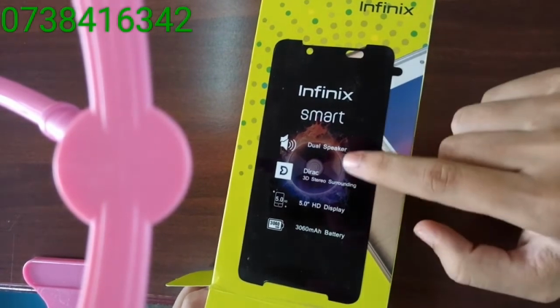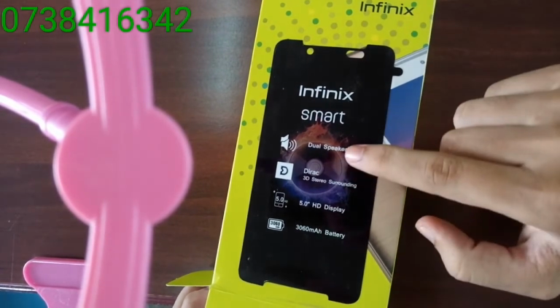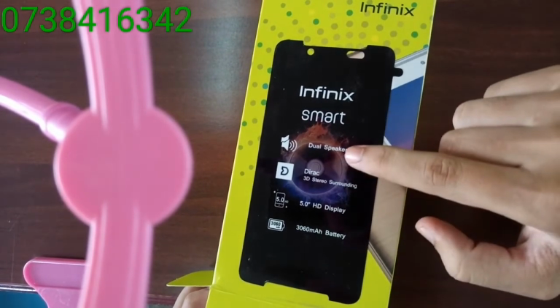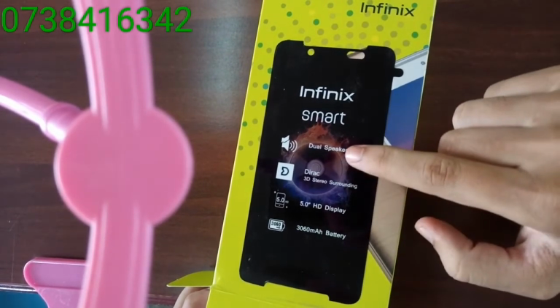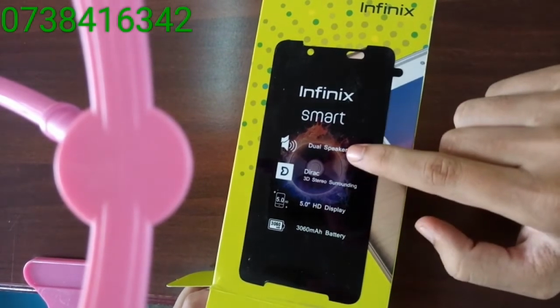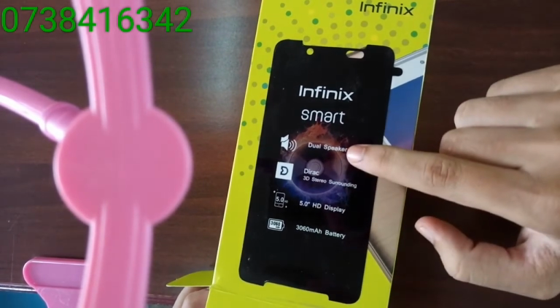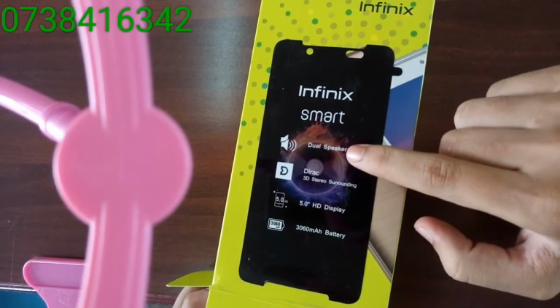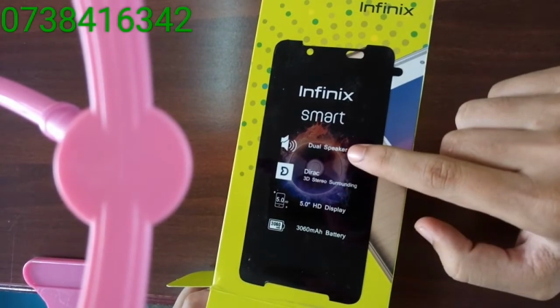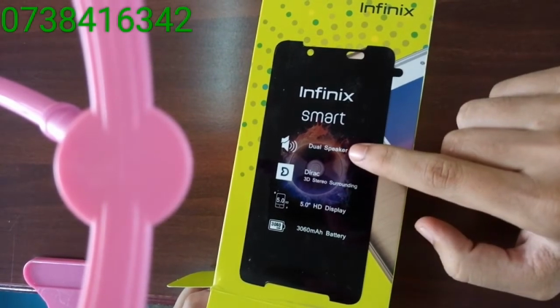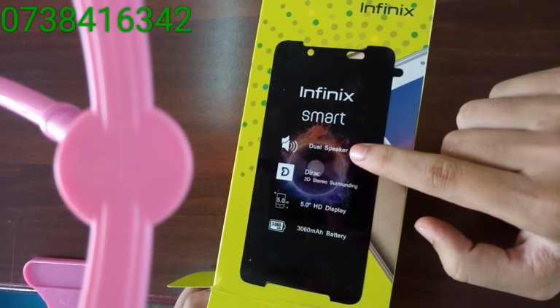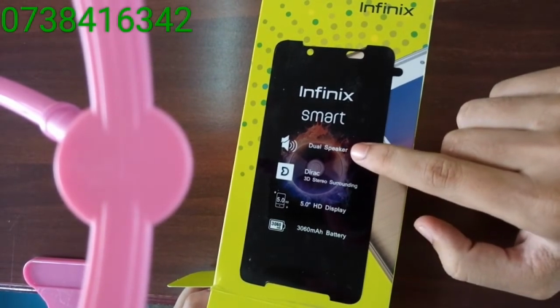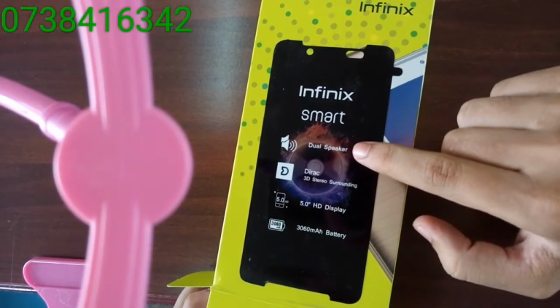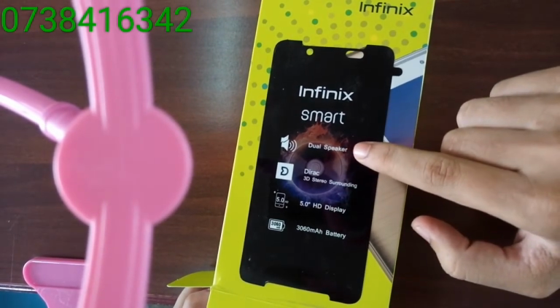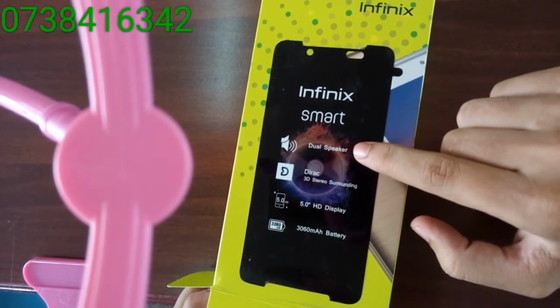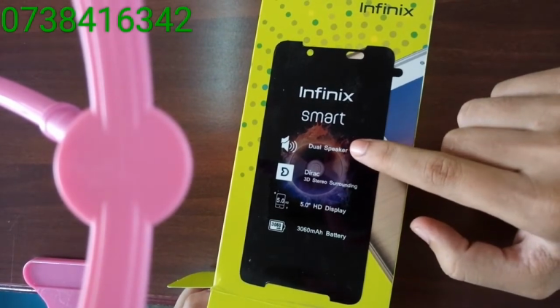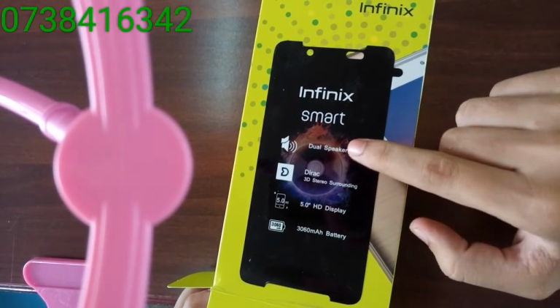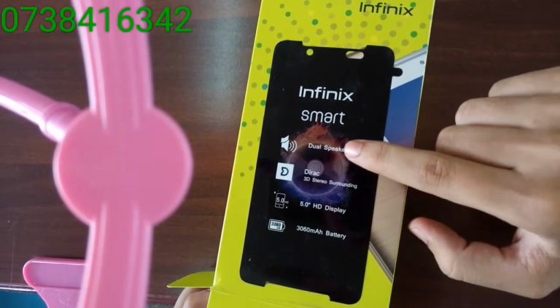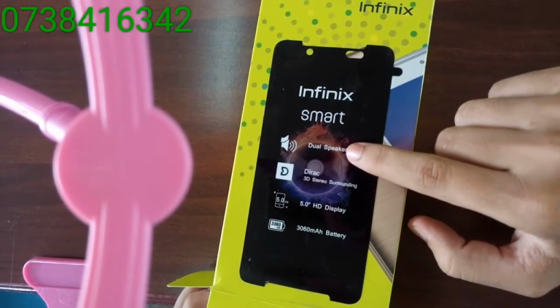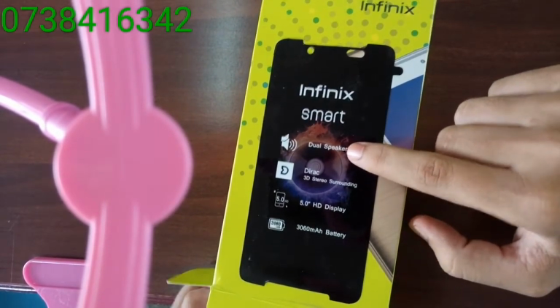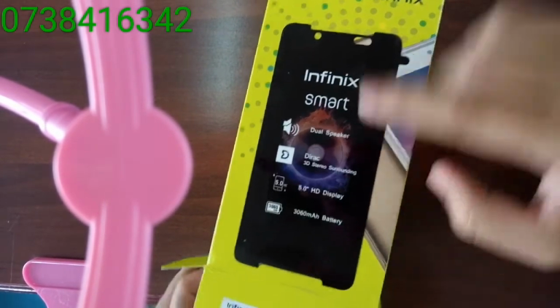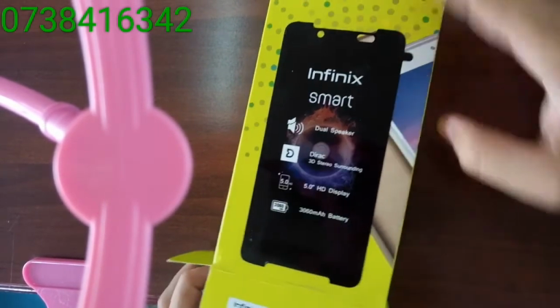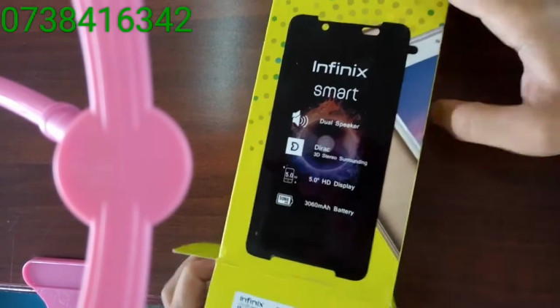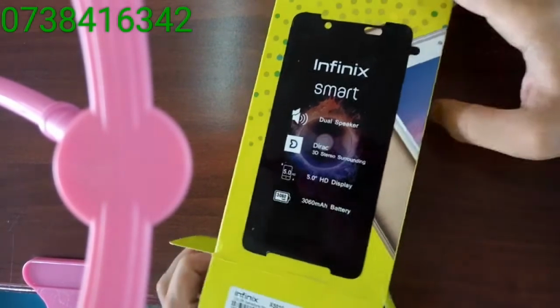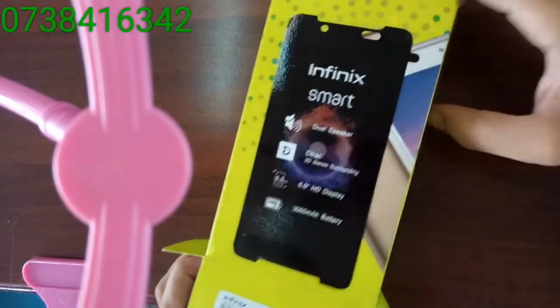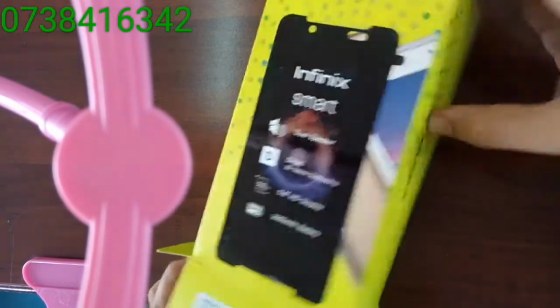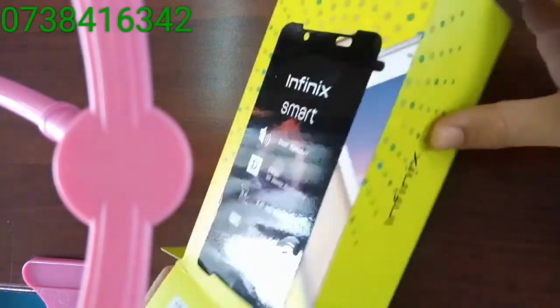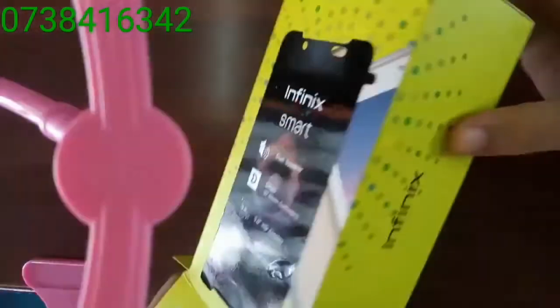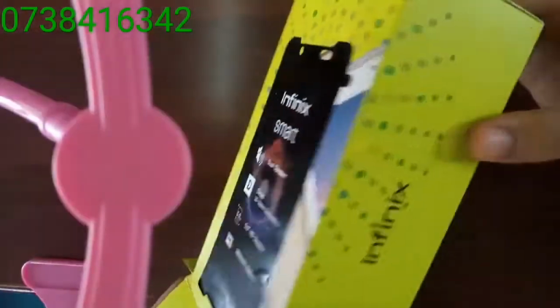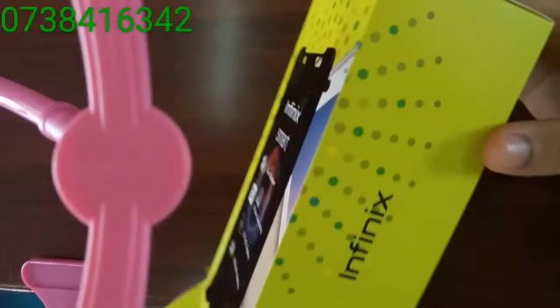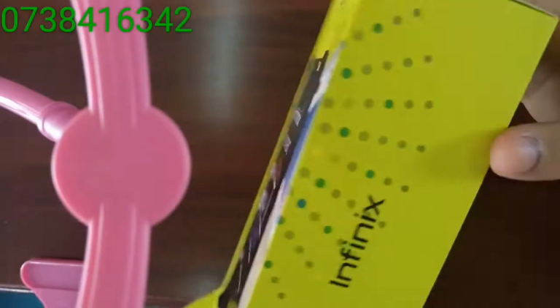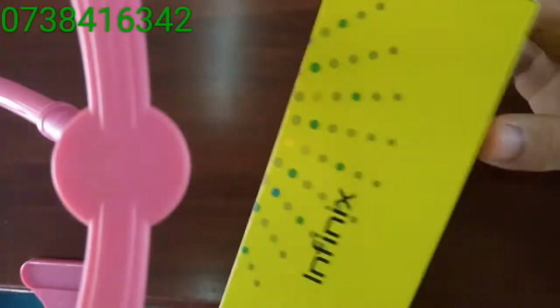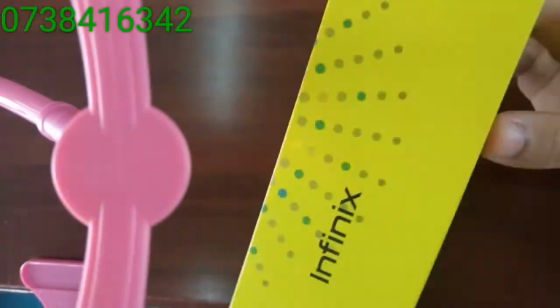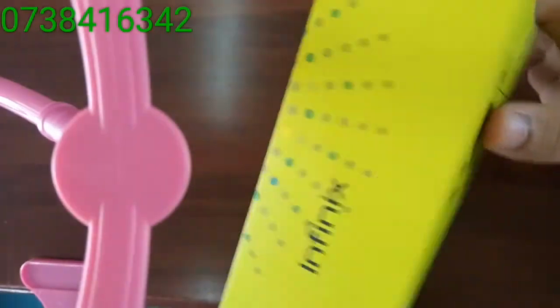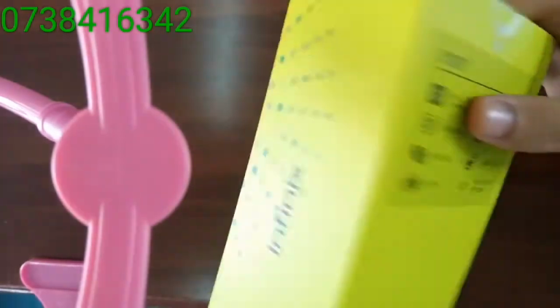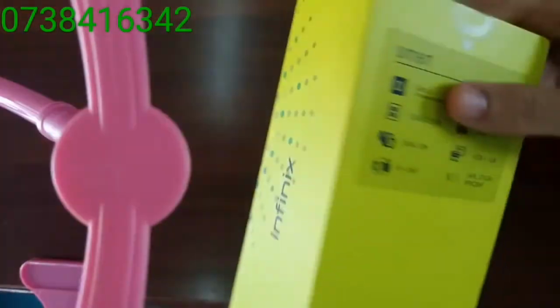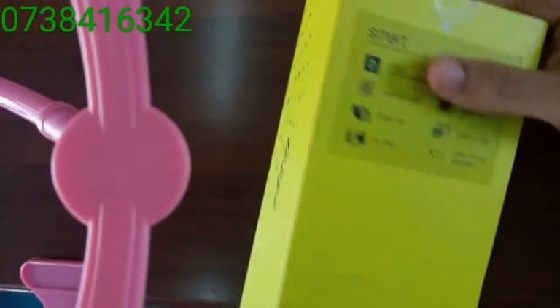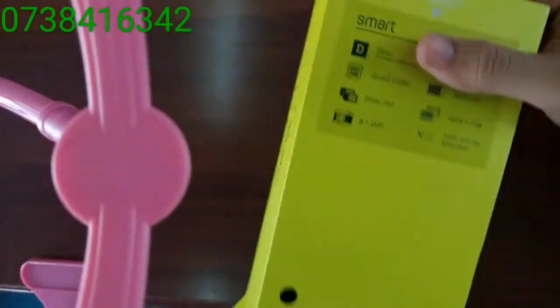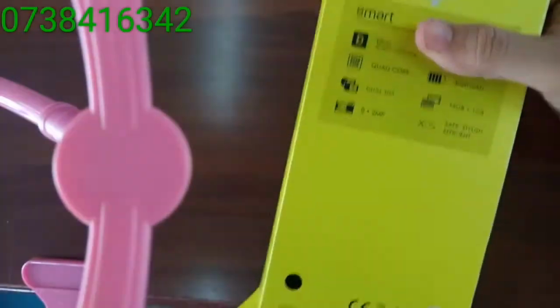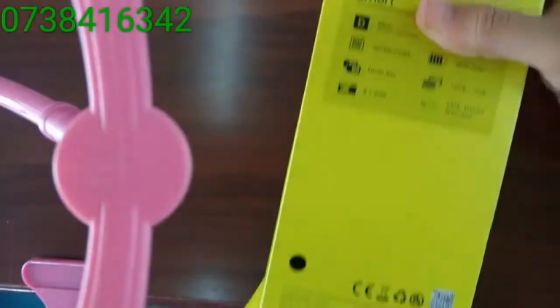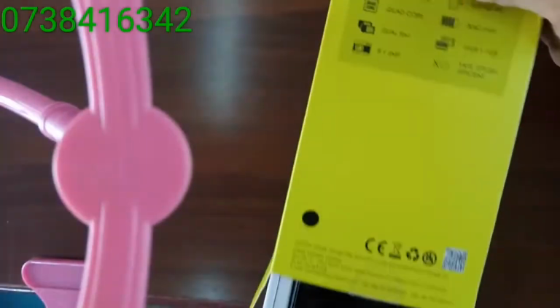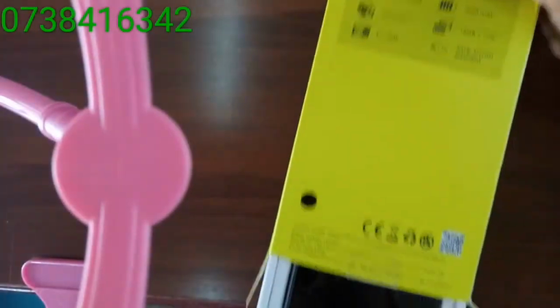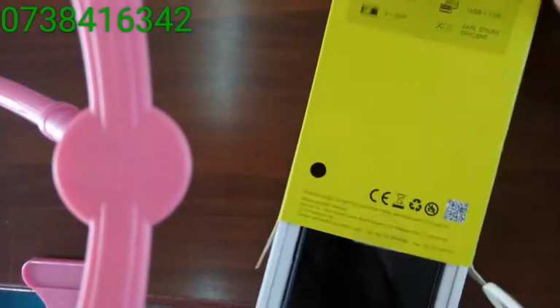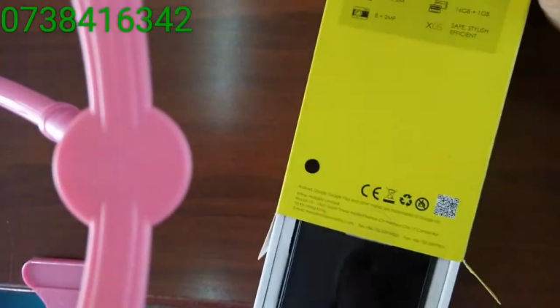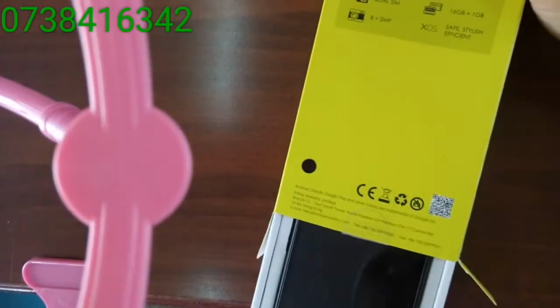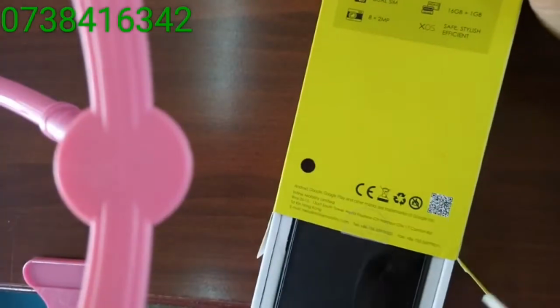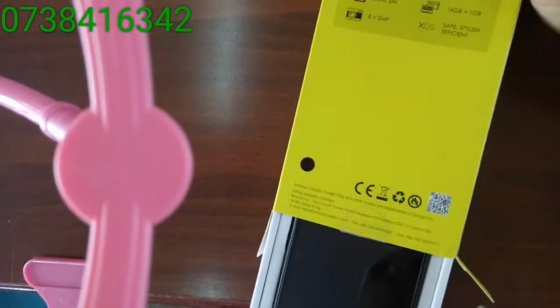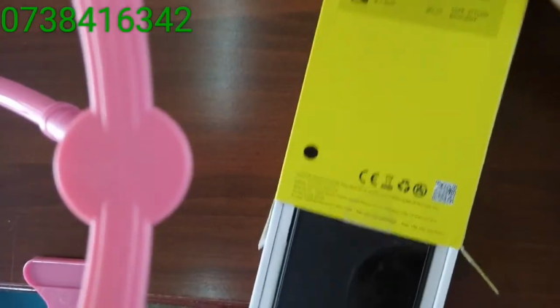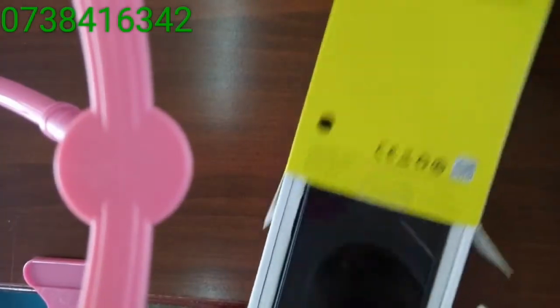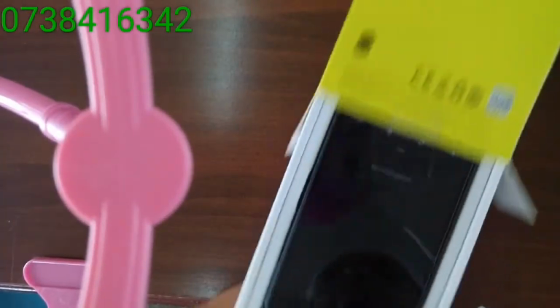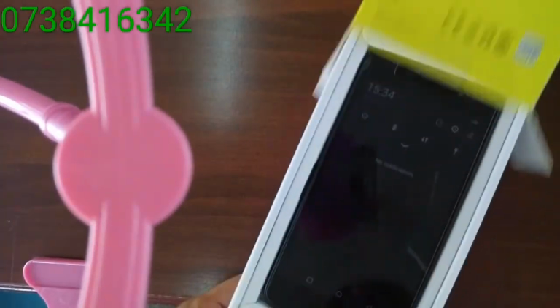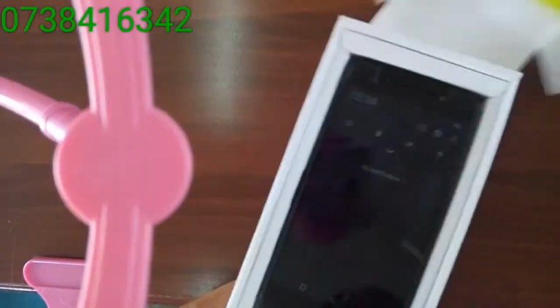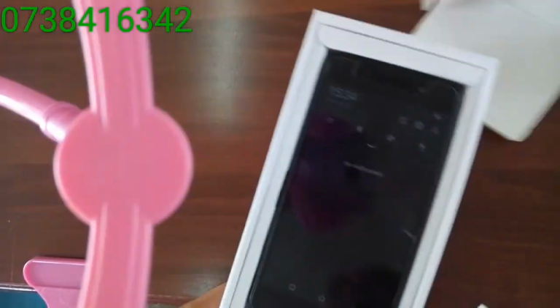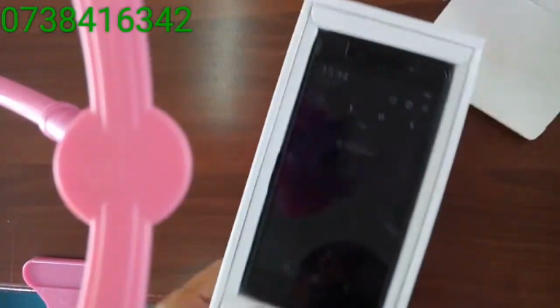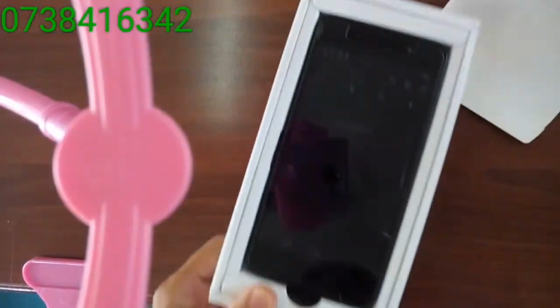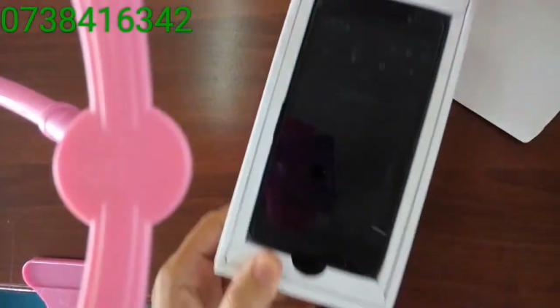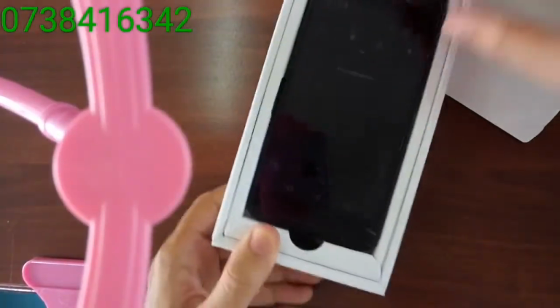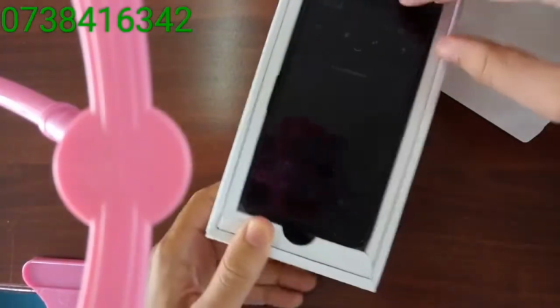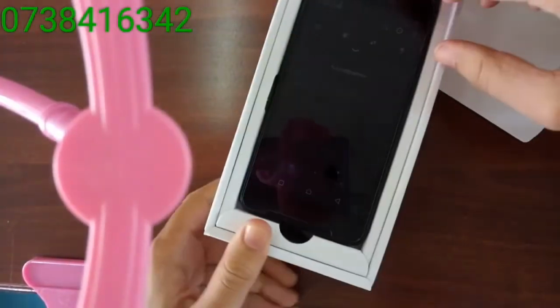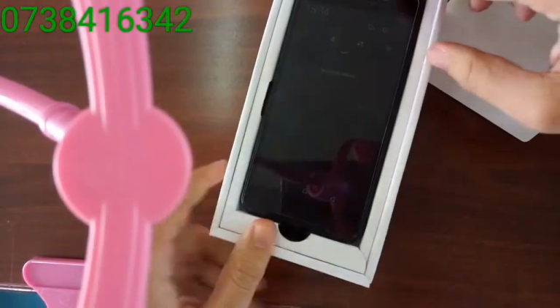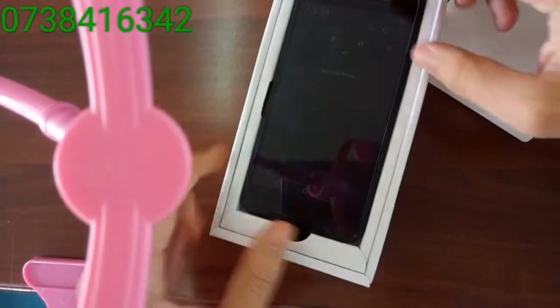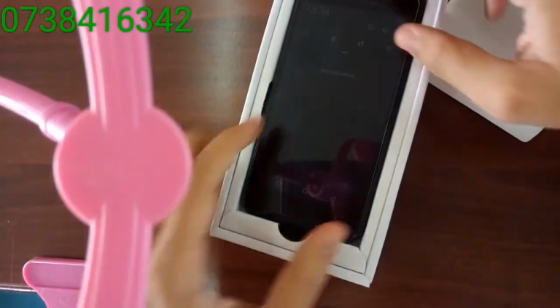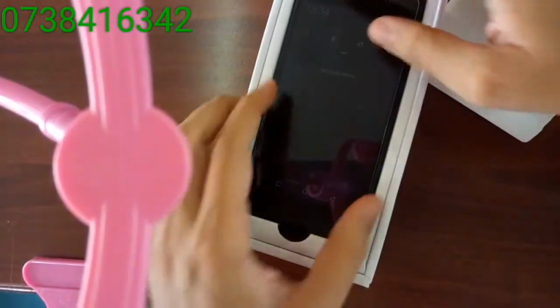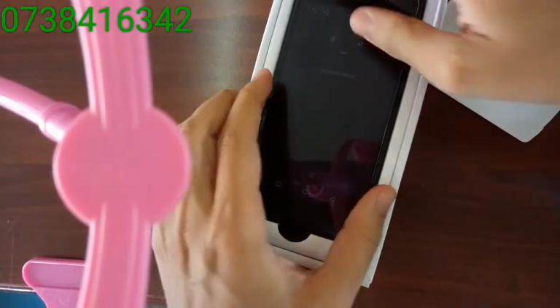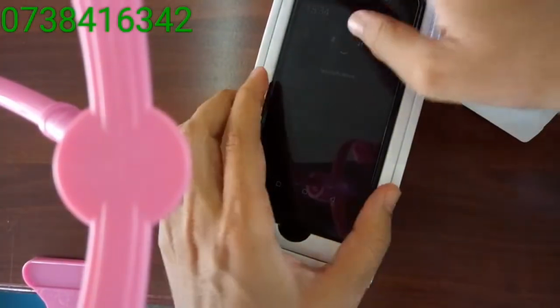The distinctive feature I want to highlight is the dual speaker. And it's very small in size, very compact.